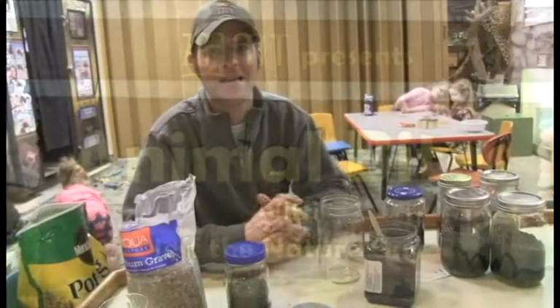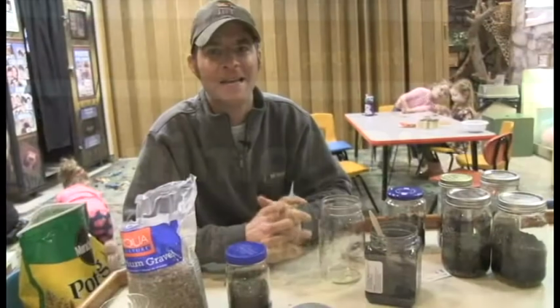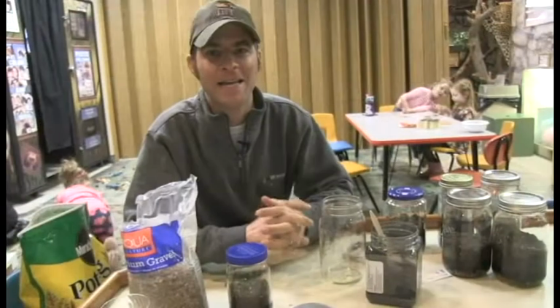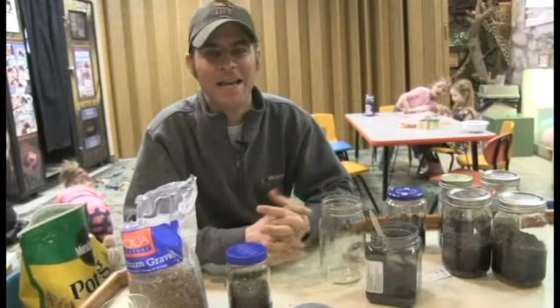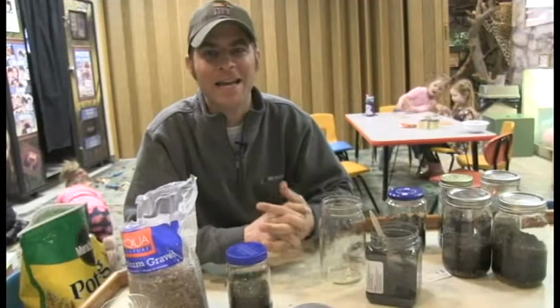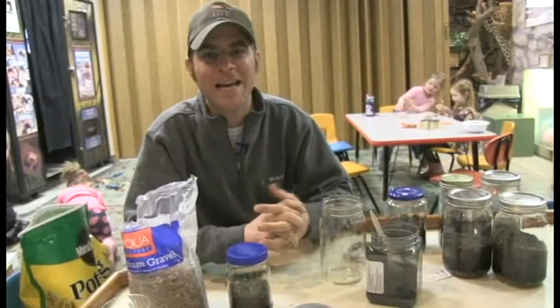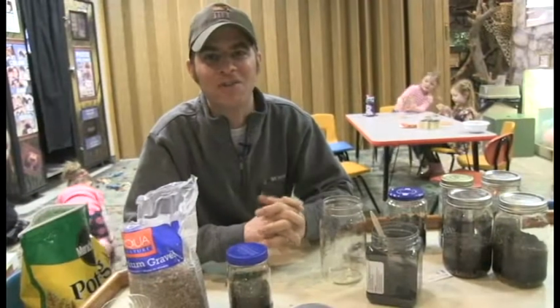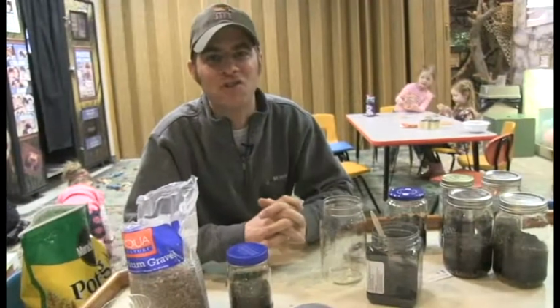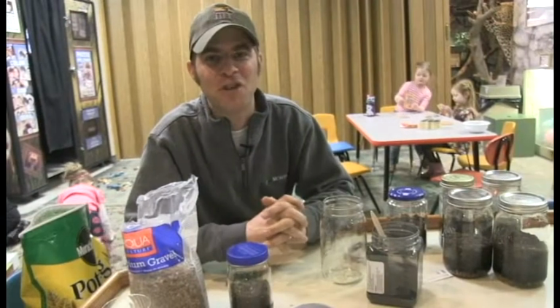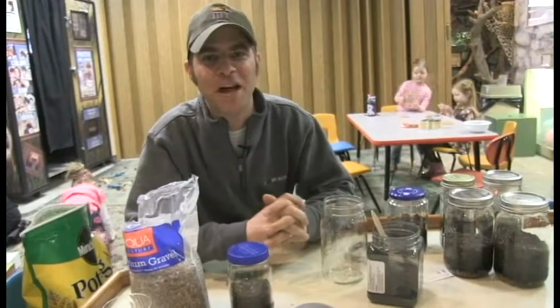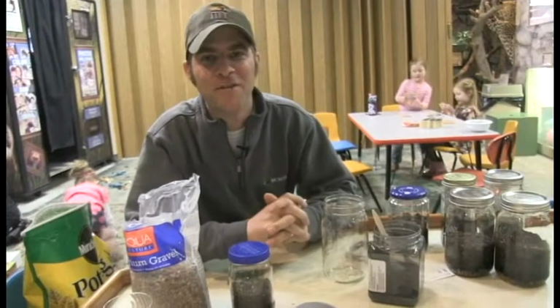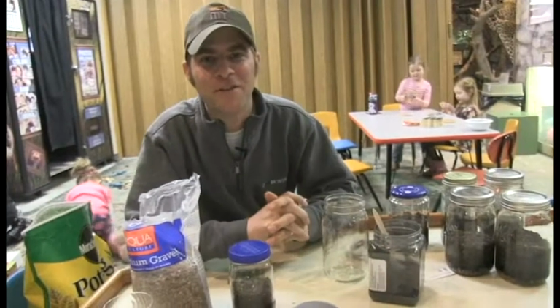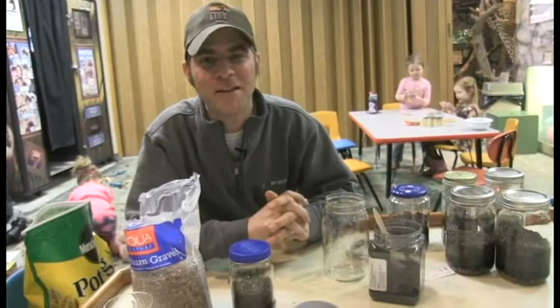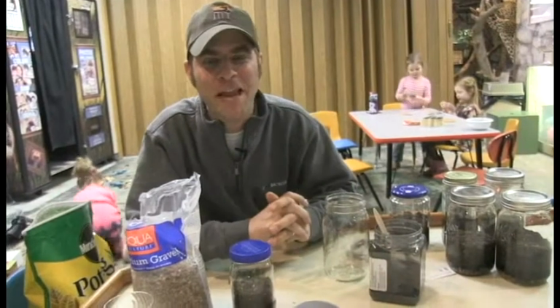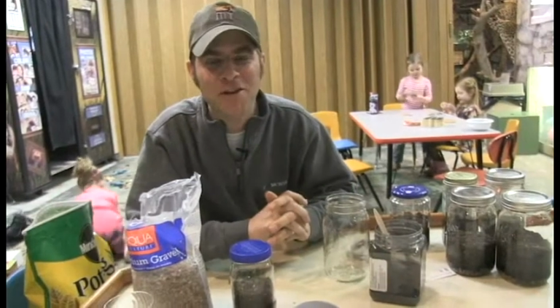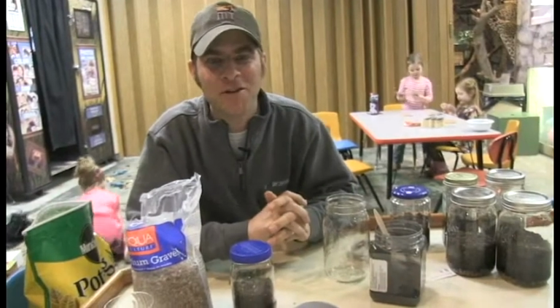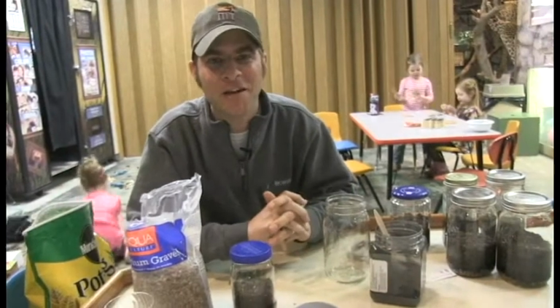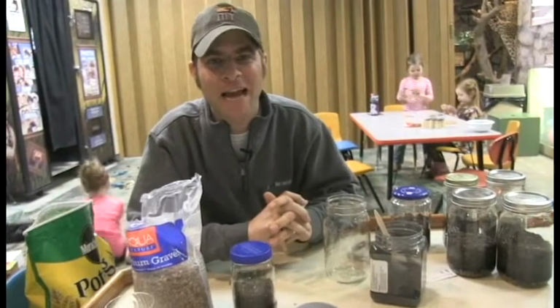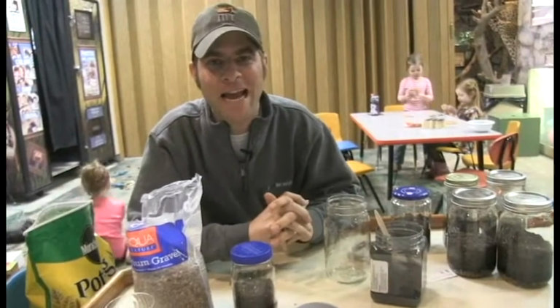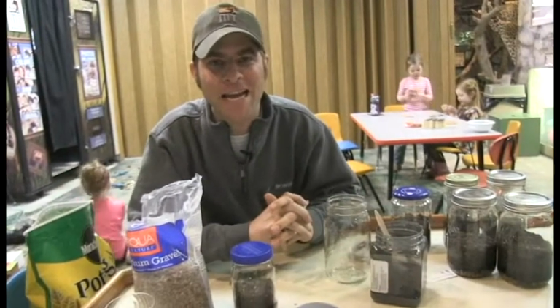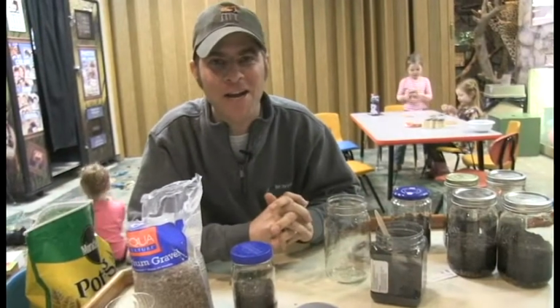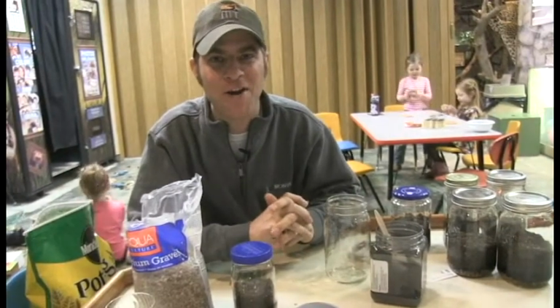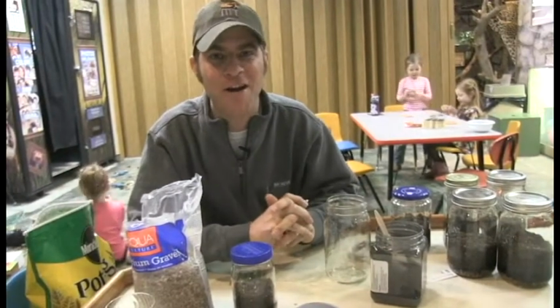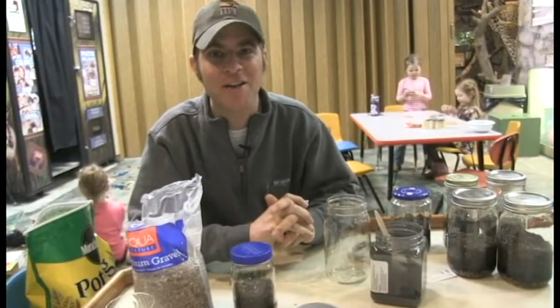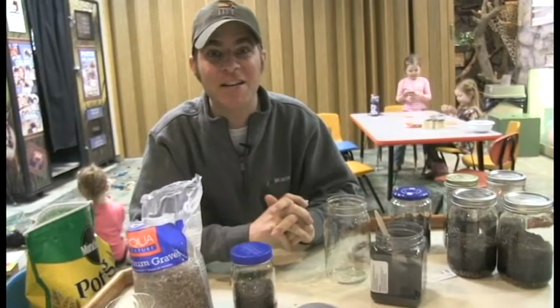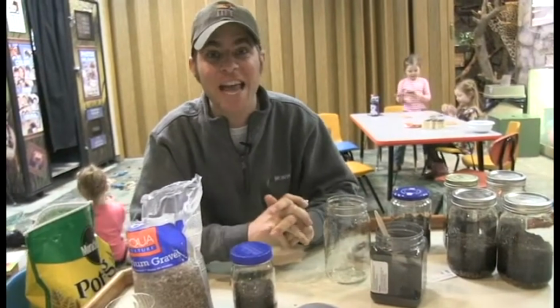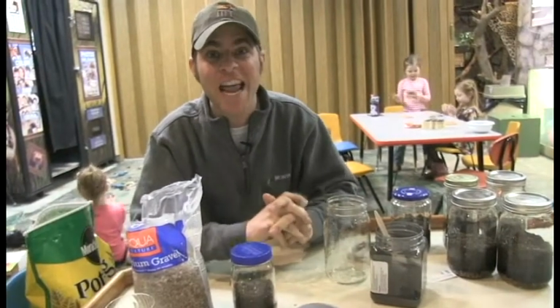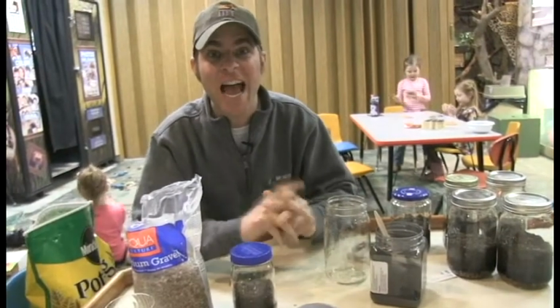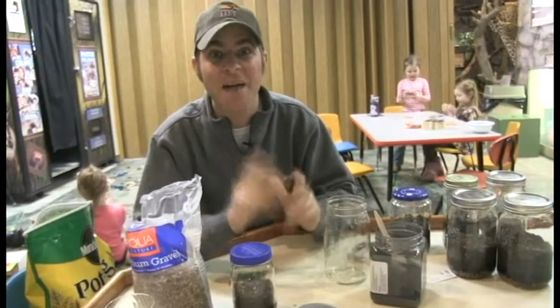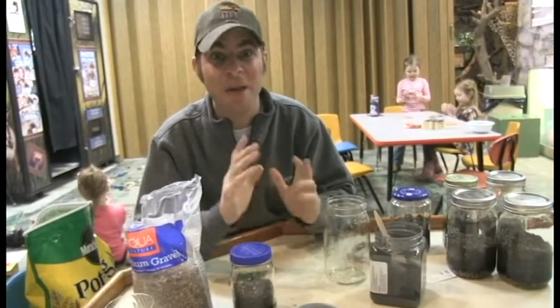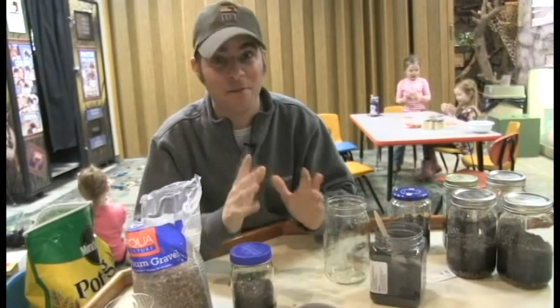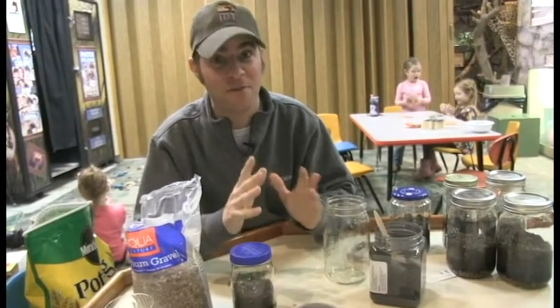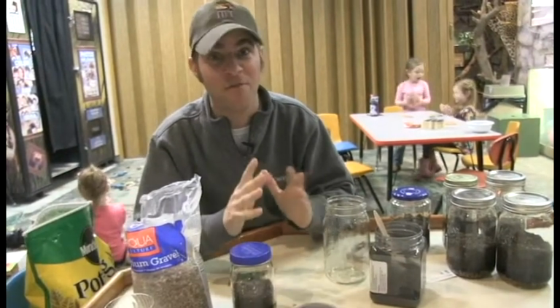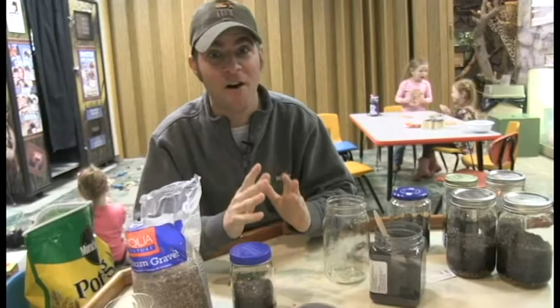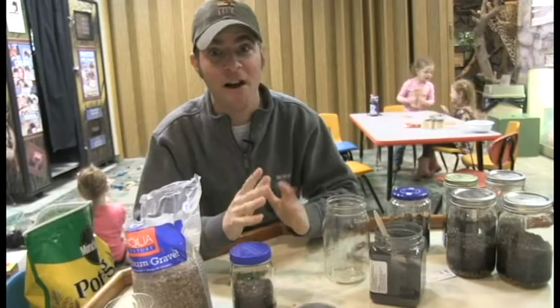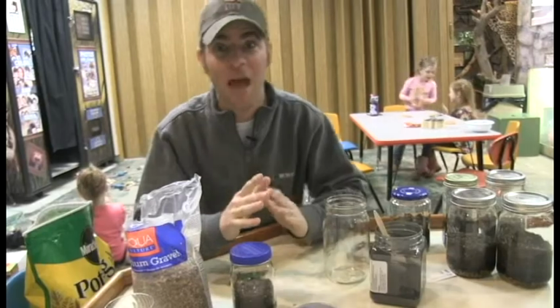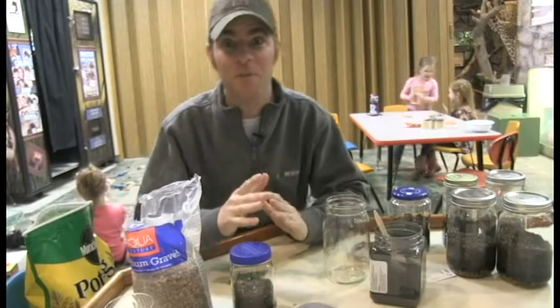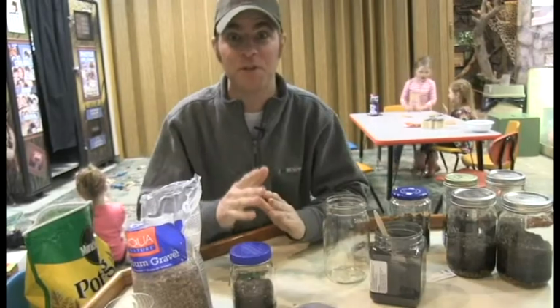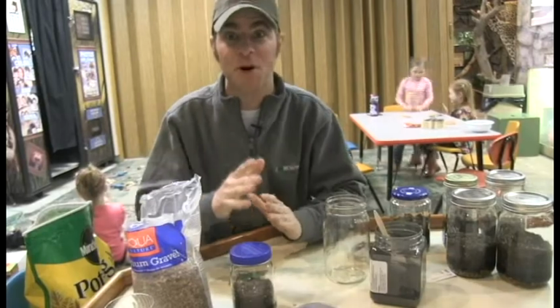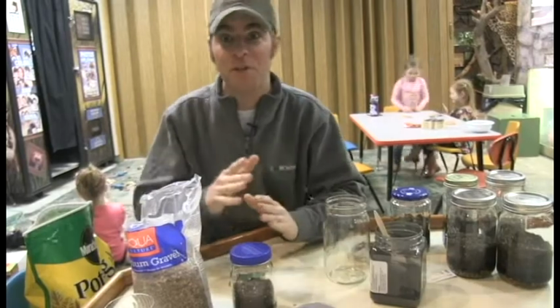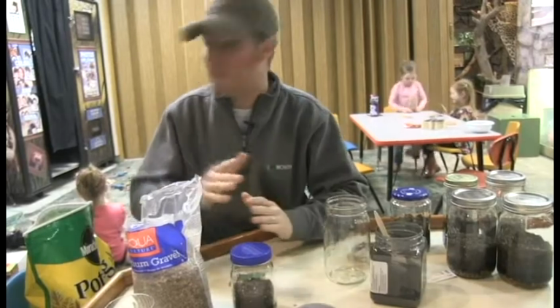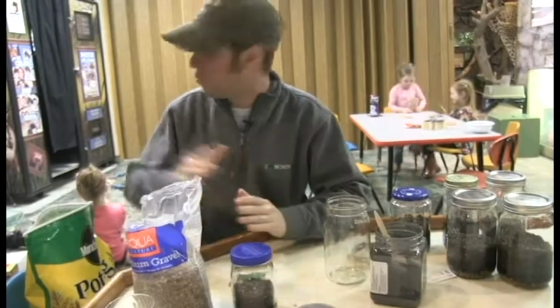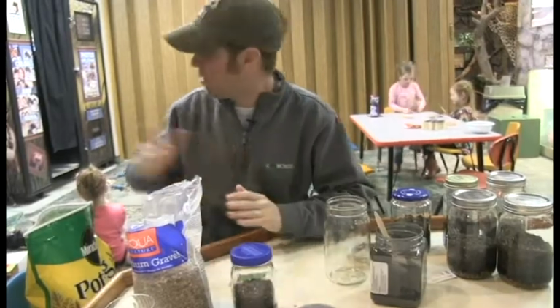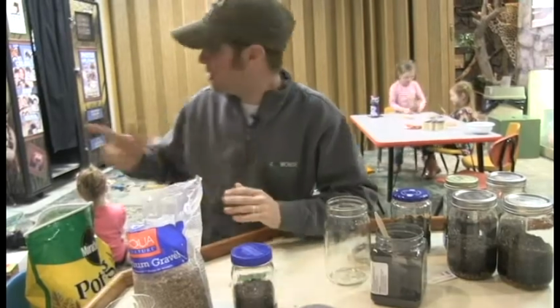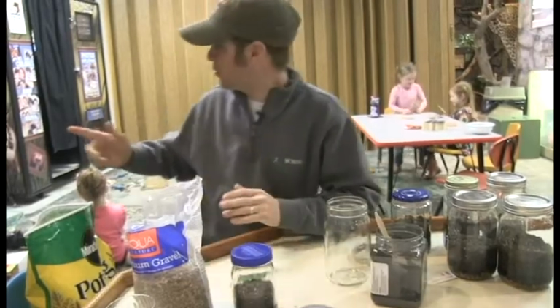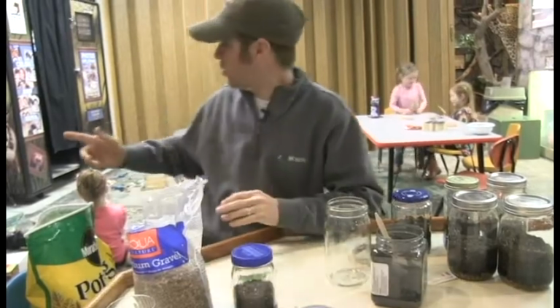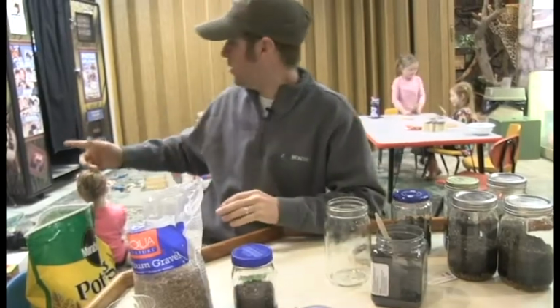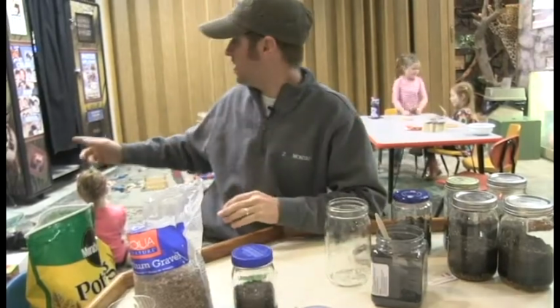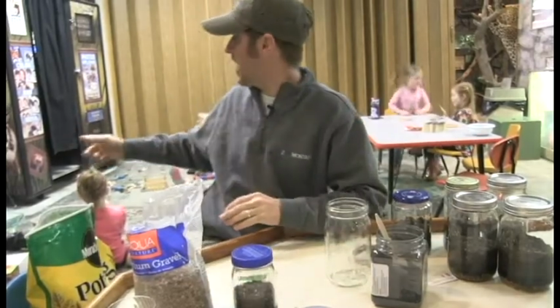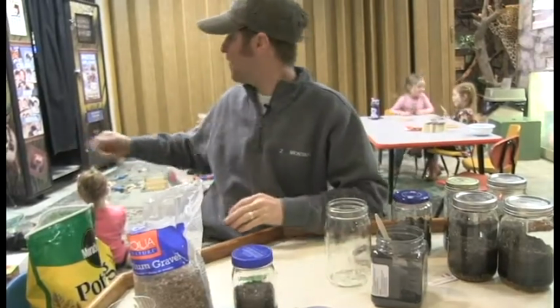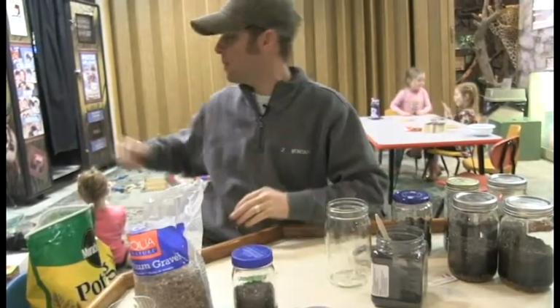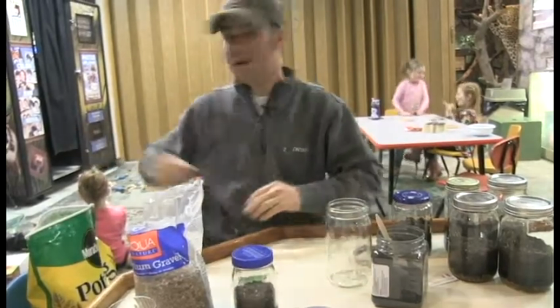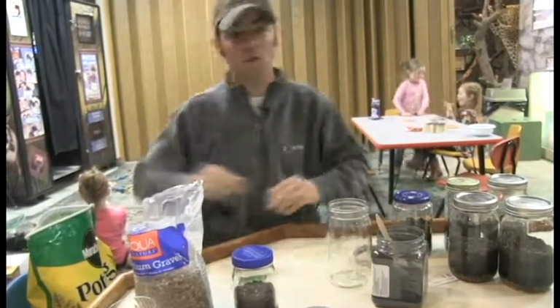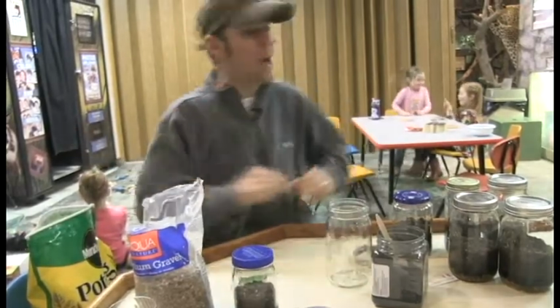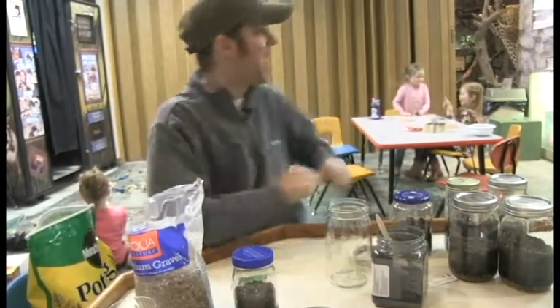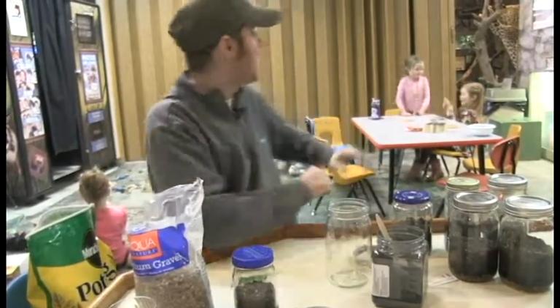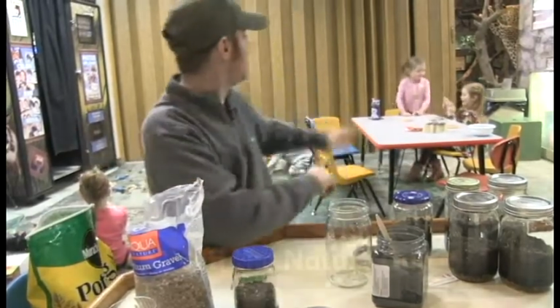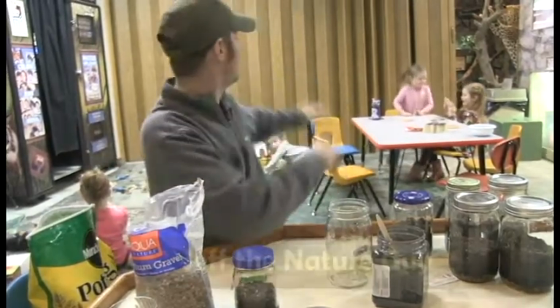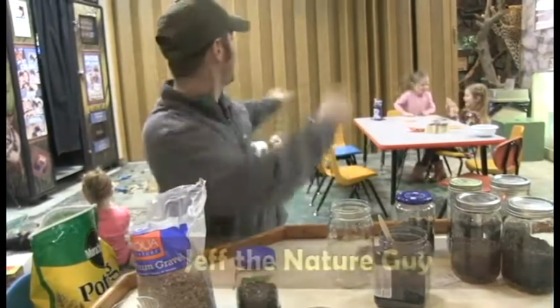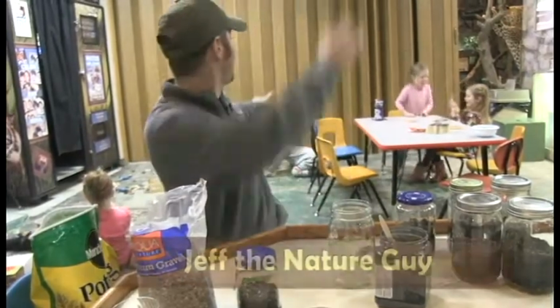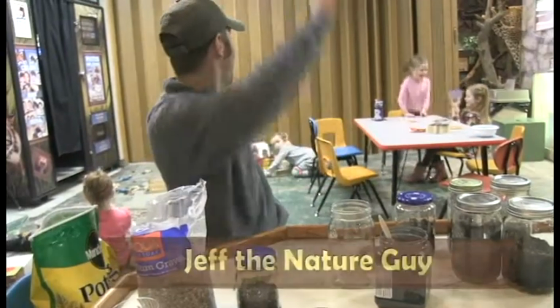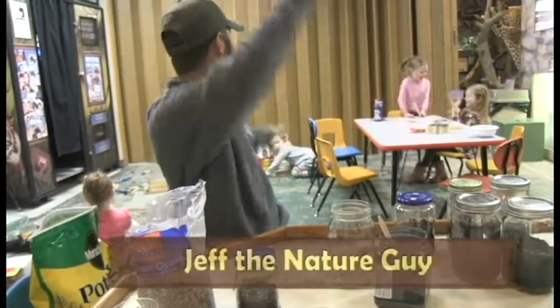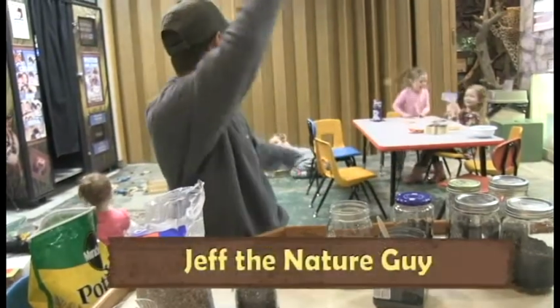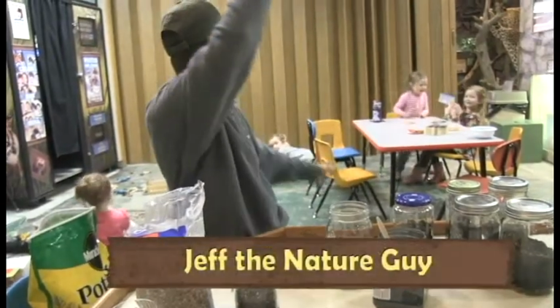Hey guys, Jeff the nature guy here, and today I'm having fun — I'm with all the preschoolers. Hey everybody, wave to the camera!